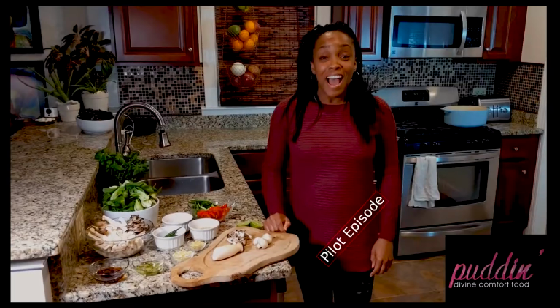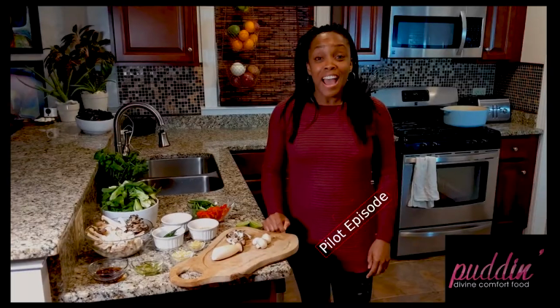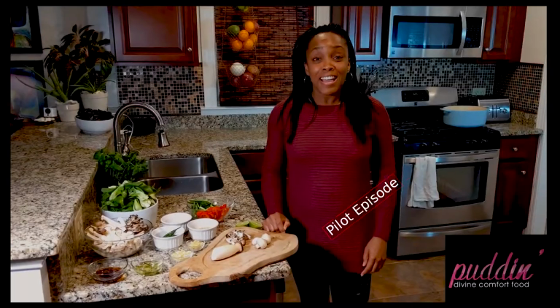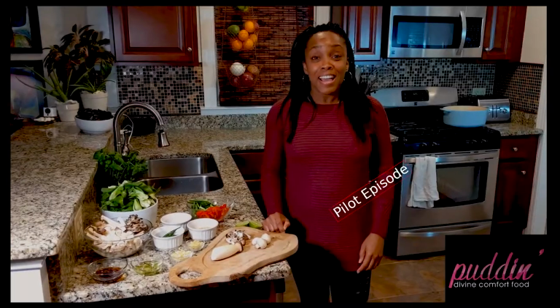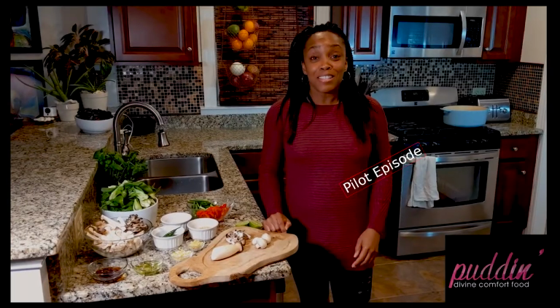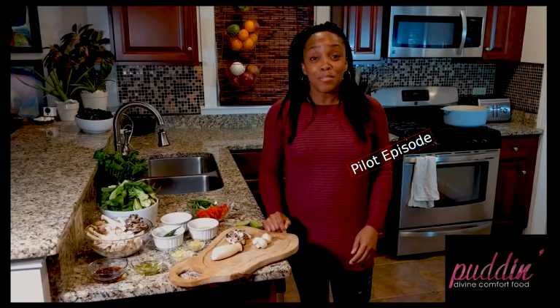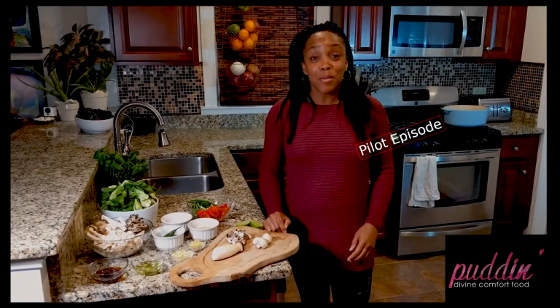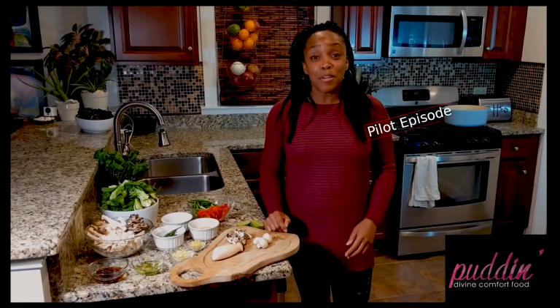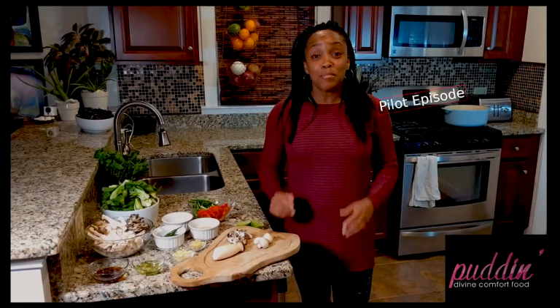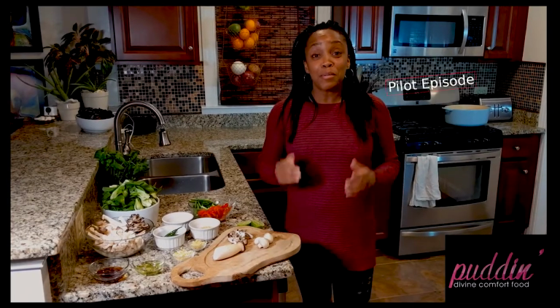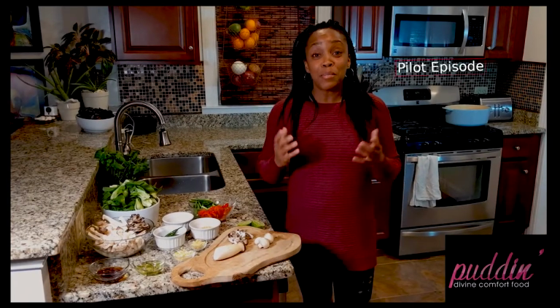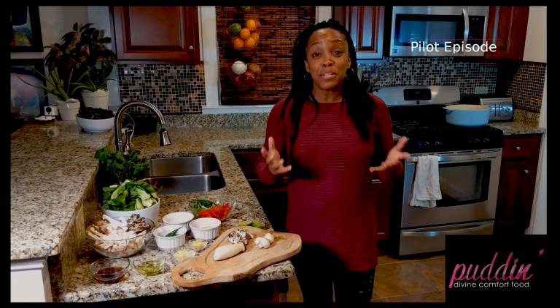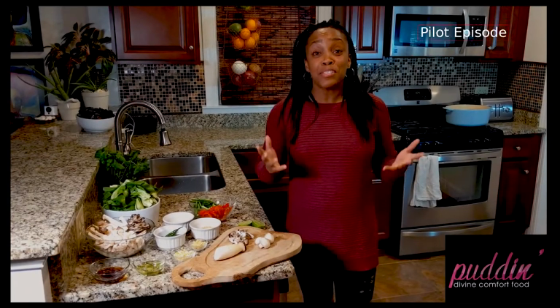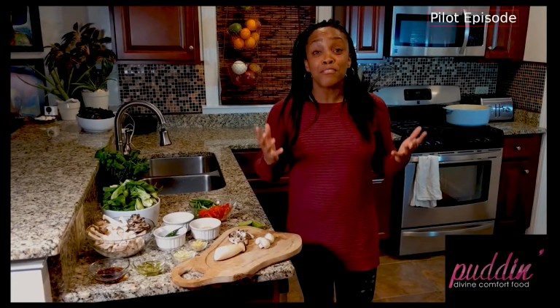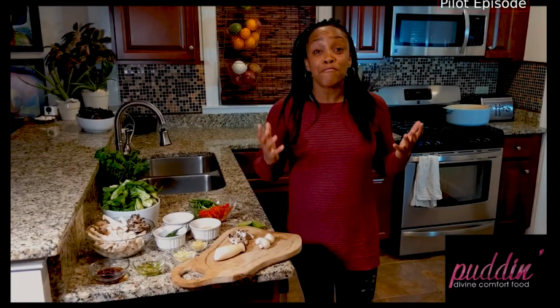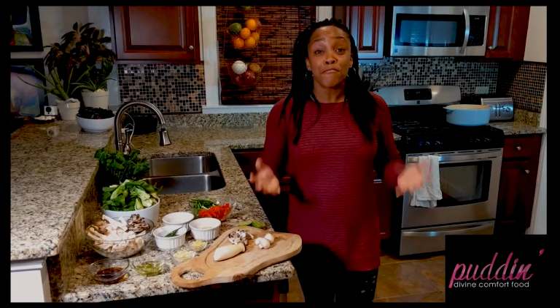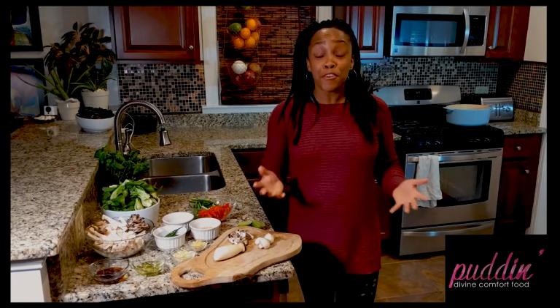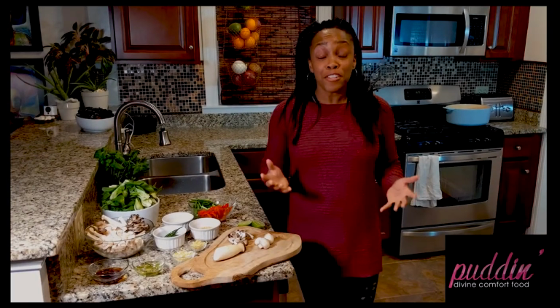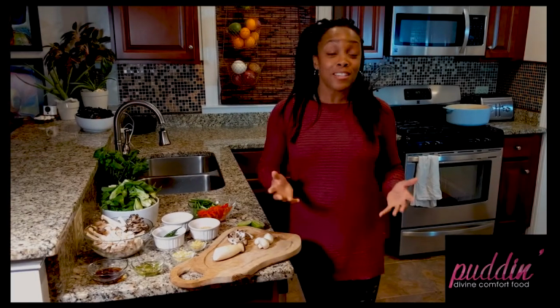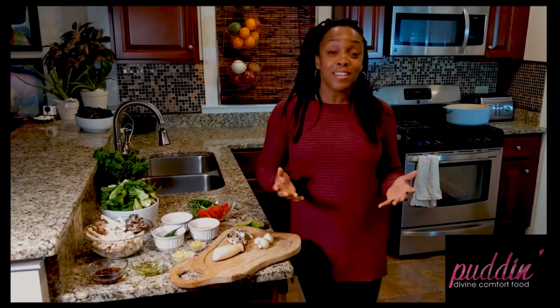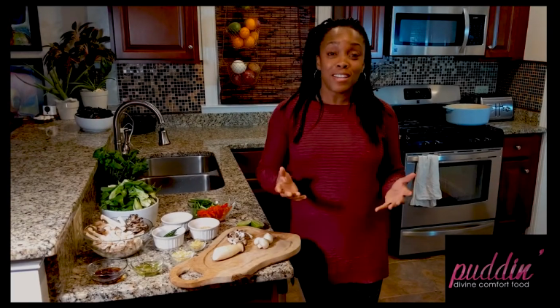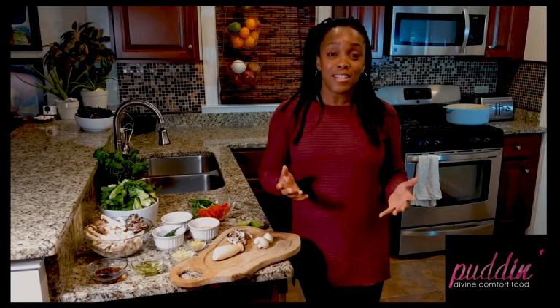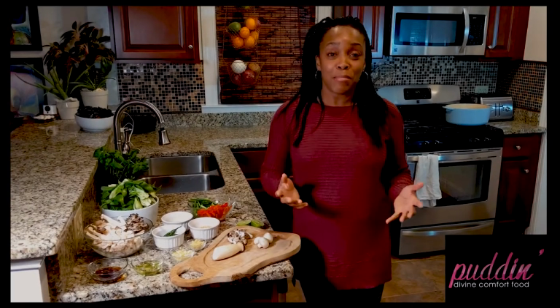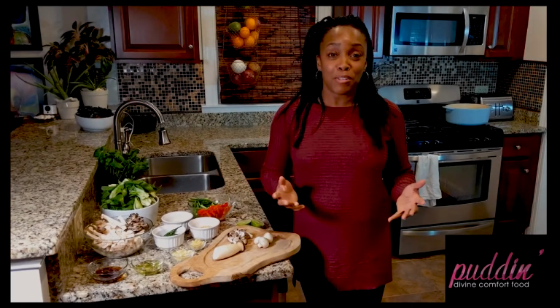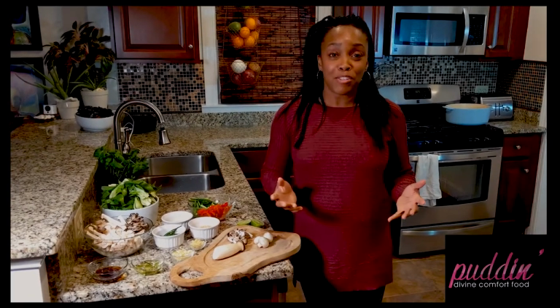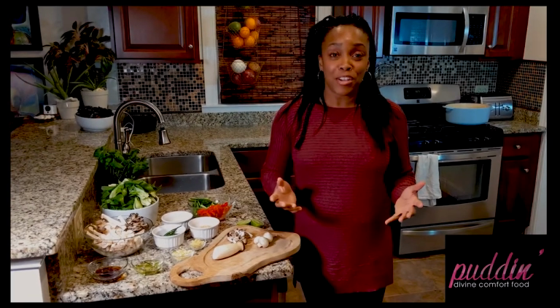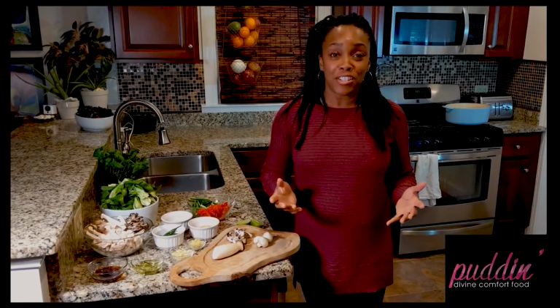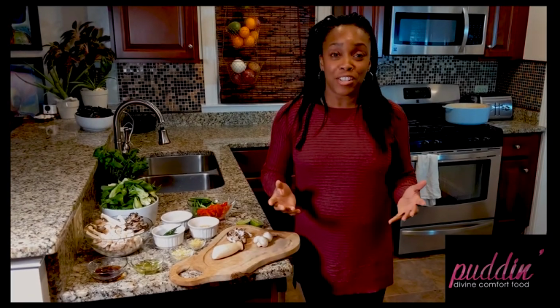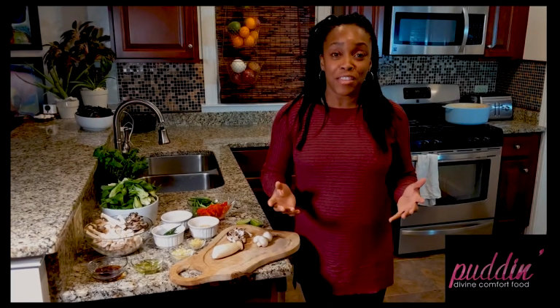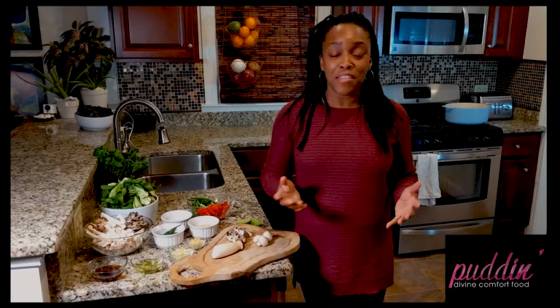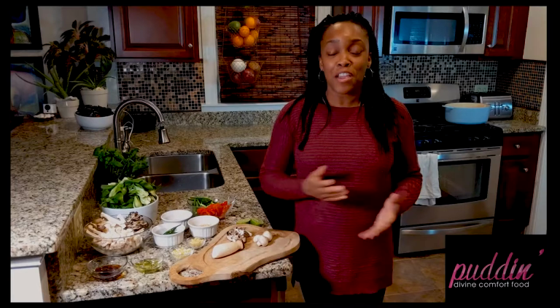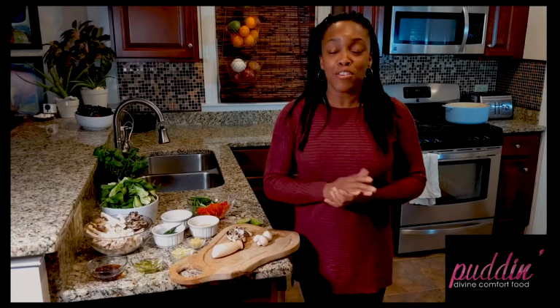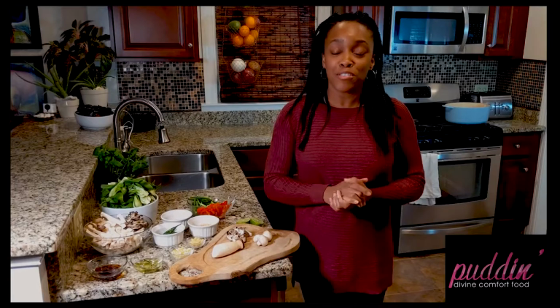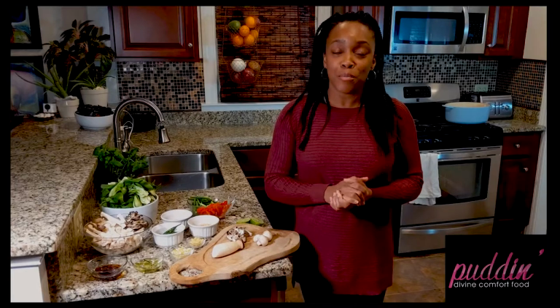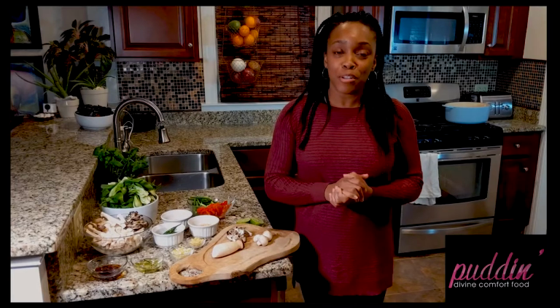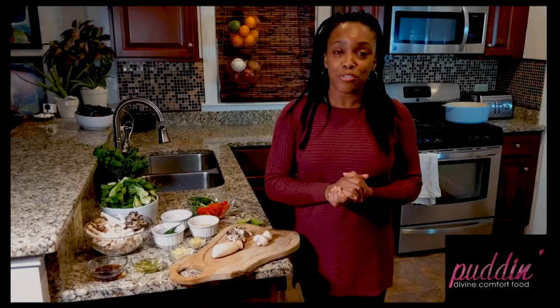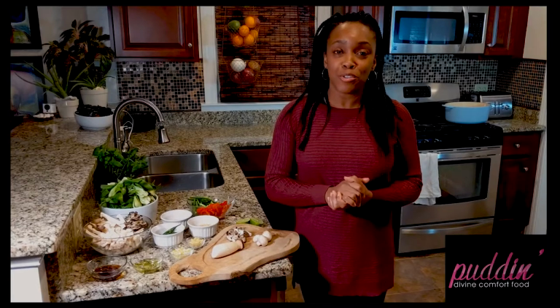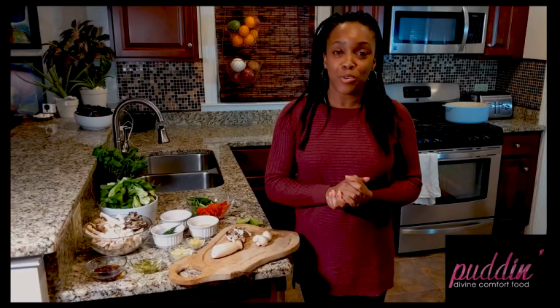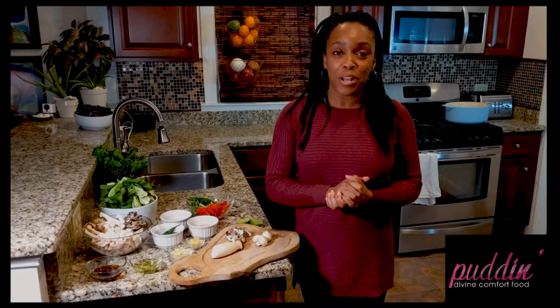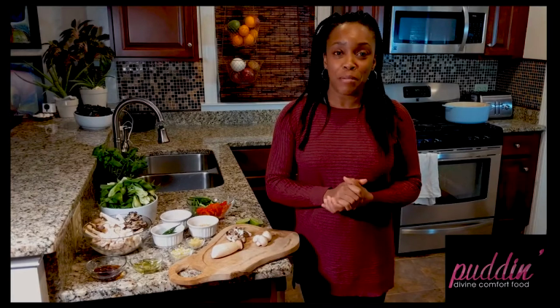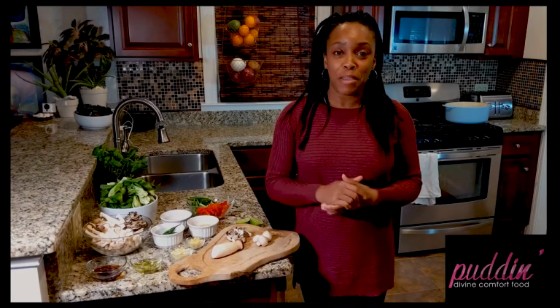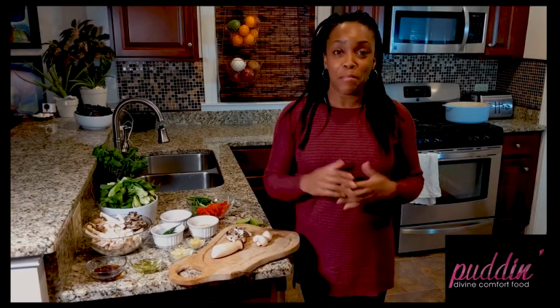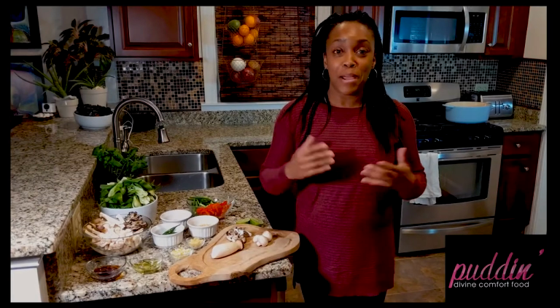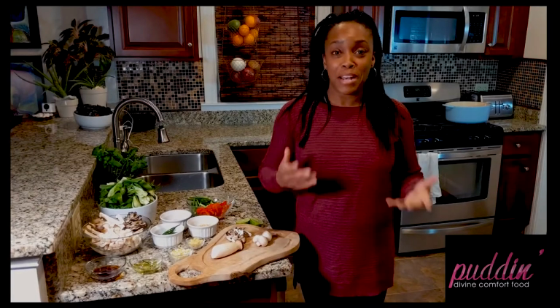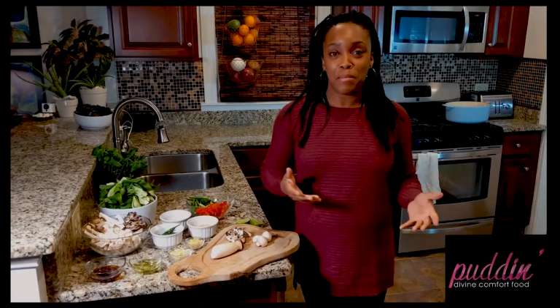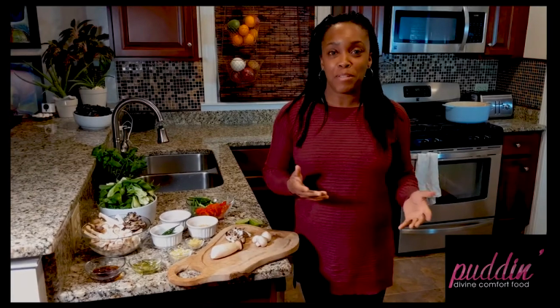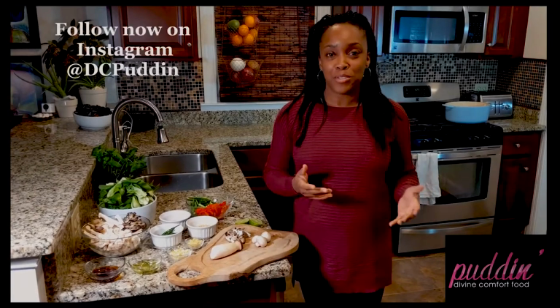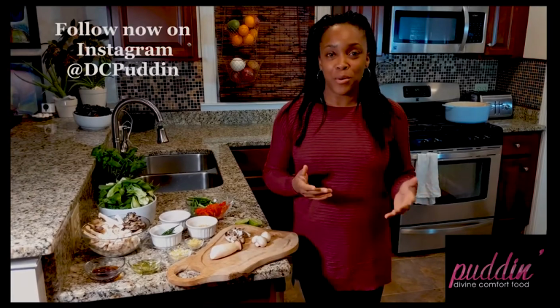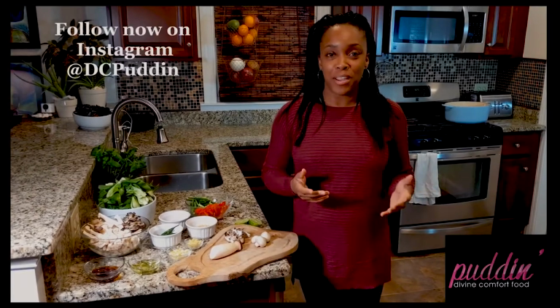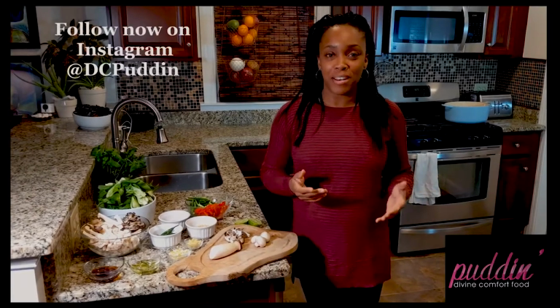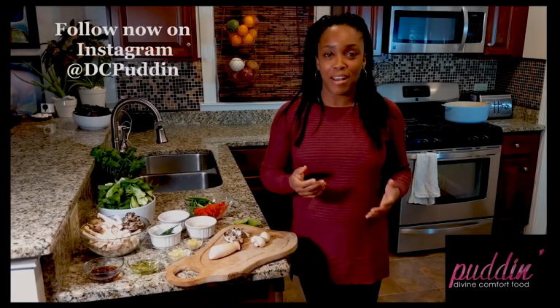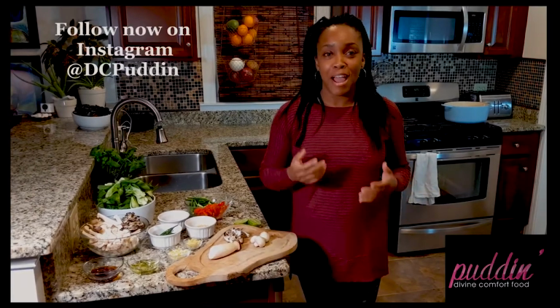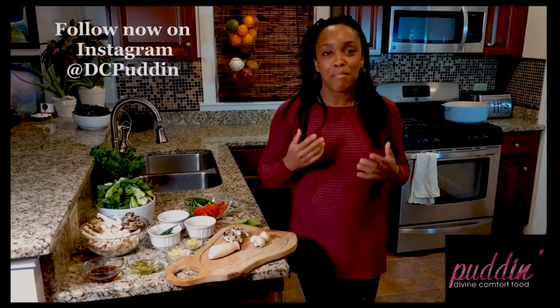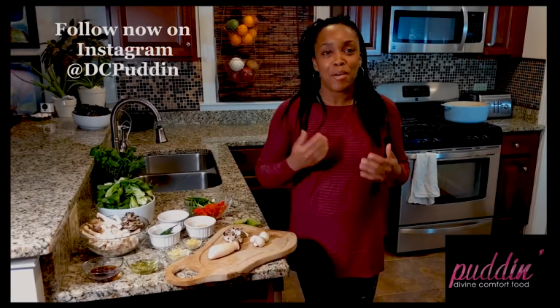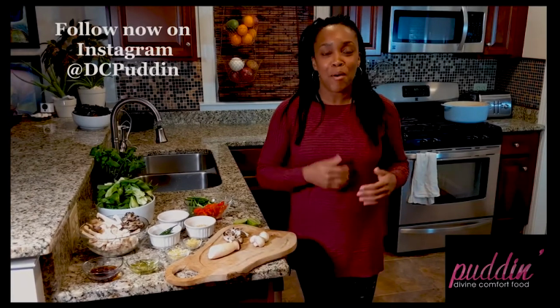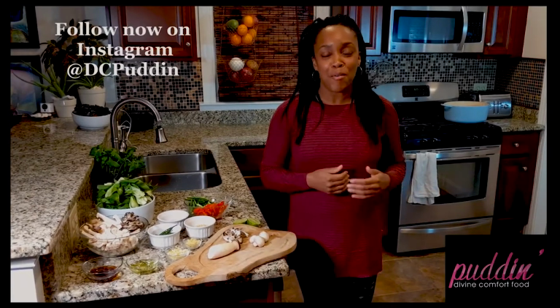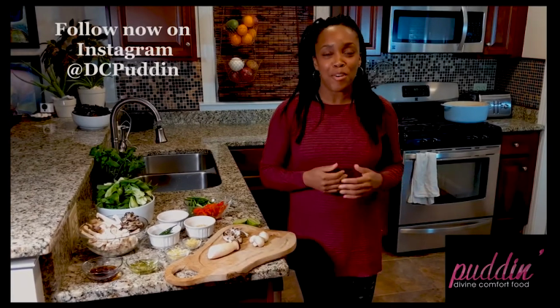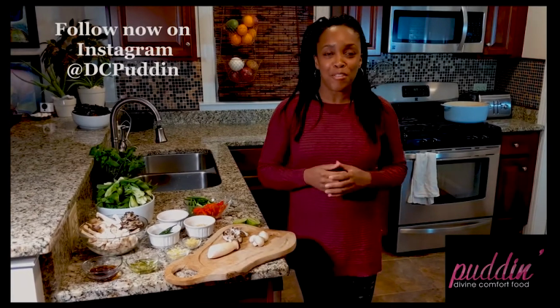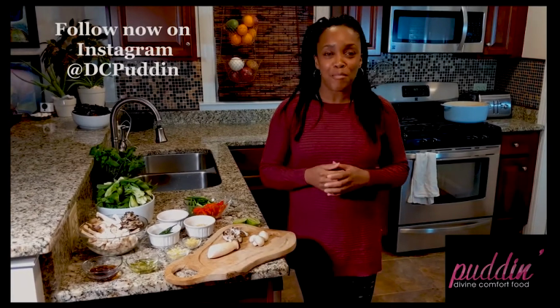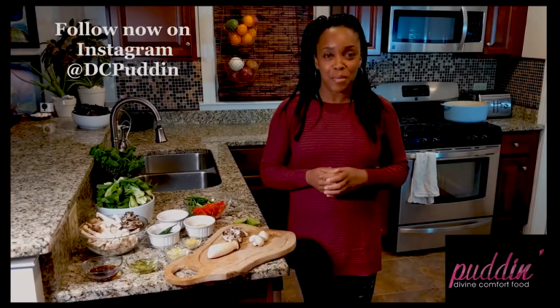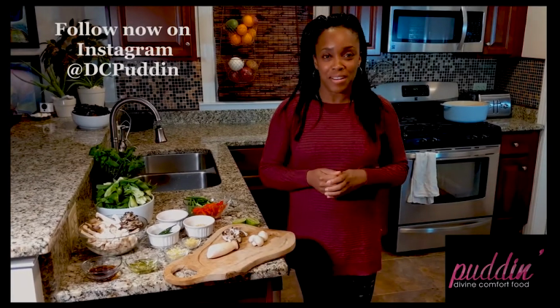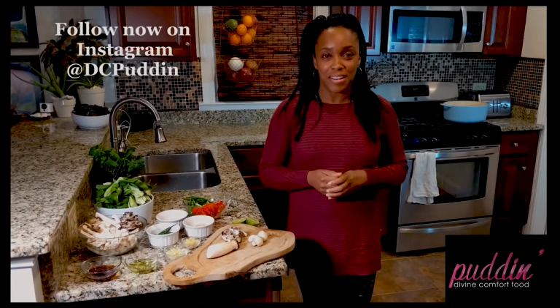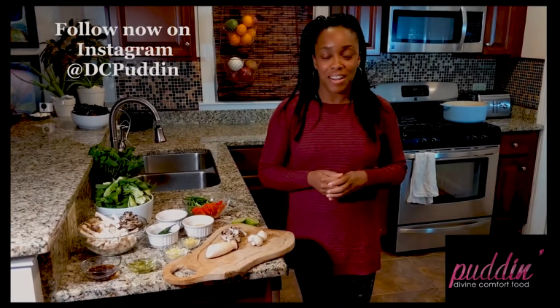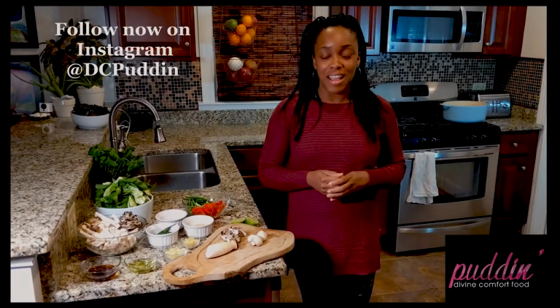Hi guys, and welcome to Puddin's first cooking demonstration. Thank you so much for joining me. My name is Toyin and I'm the owner of Puddin.